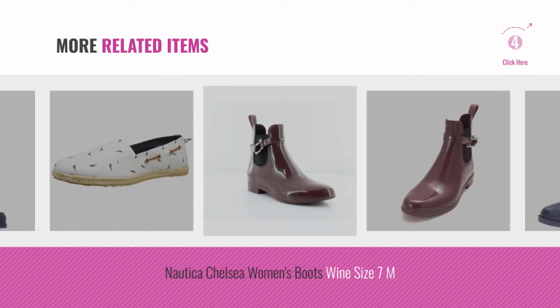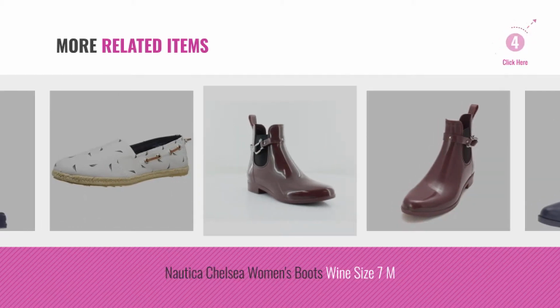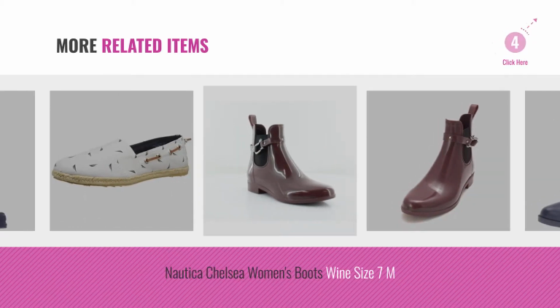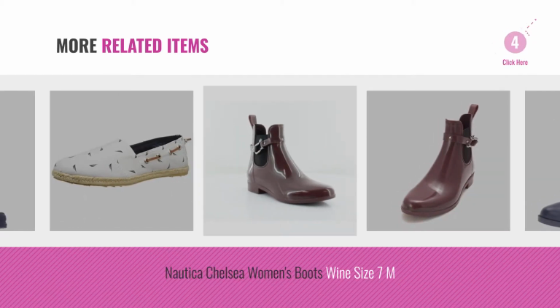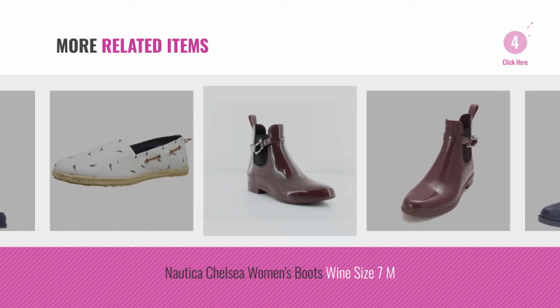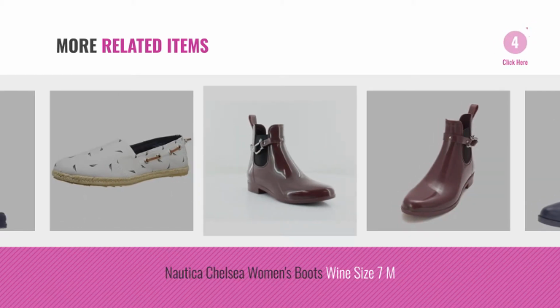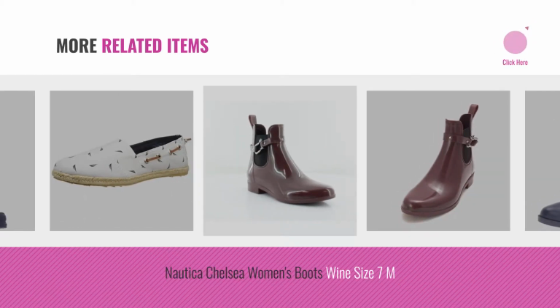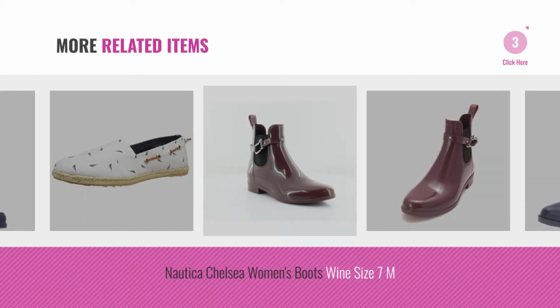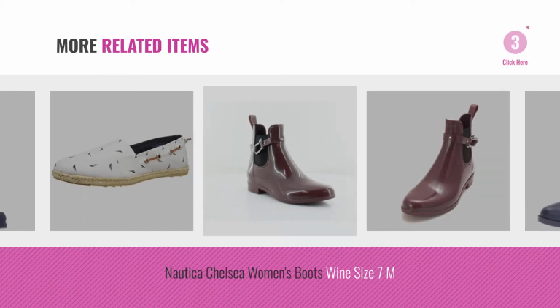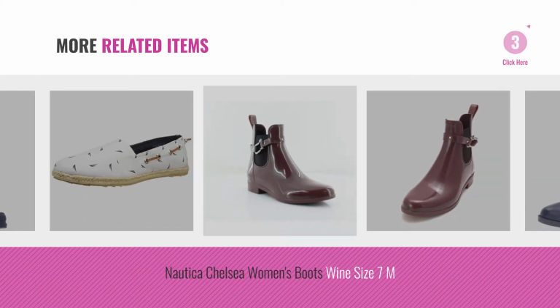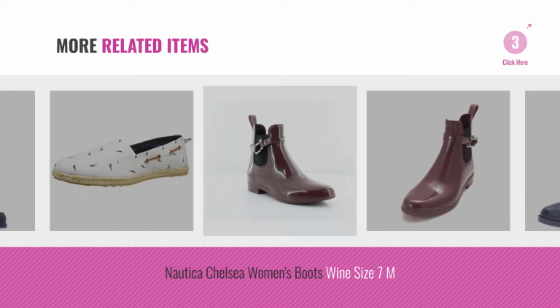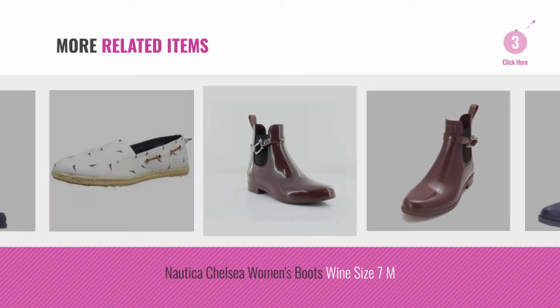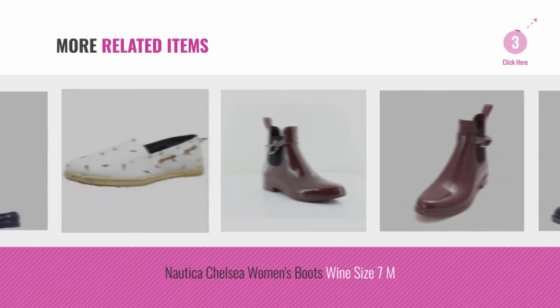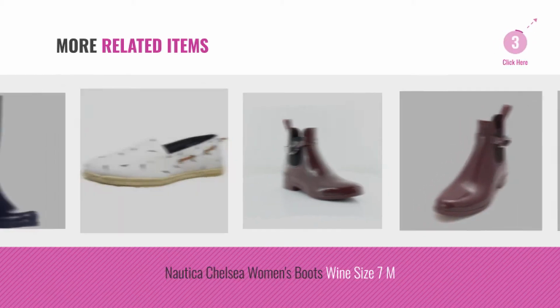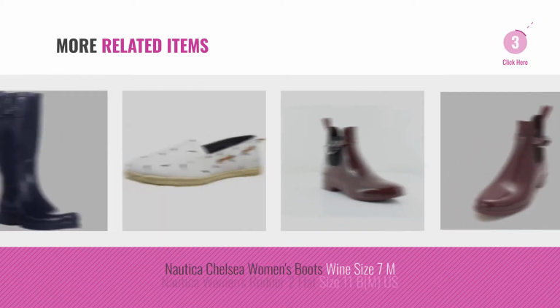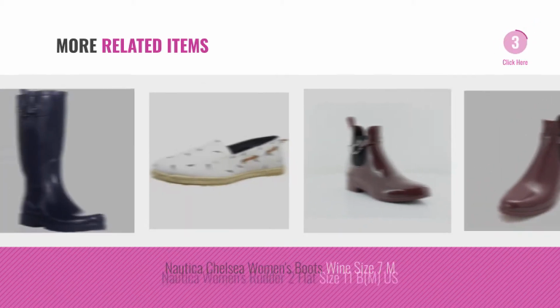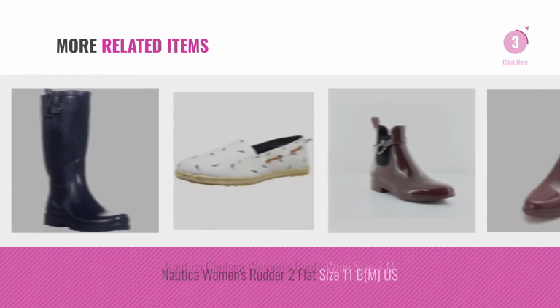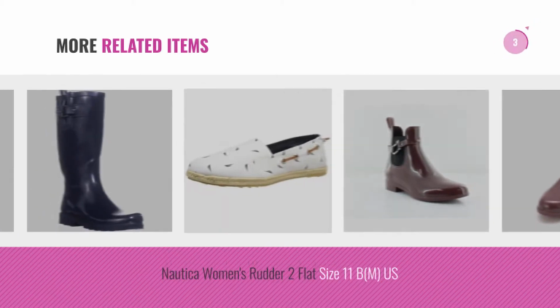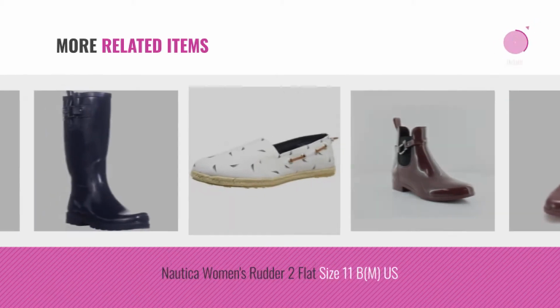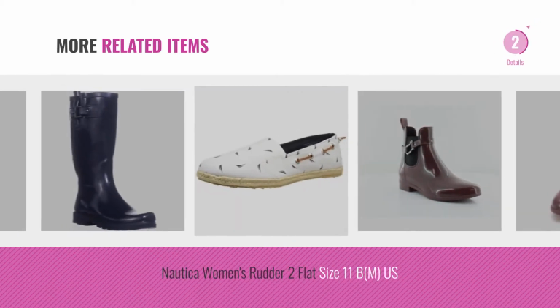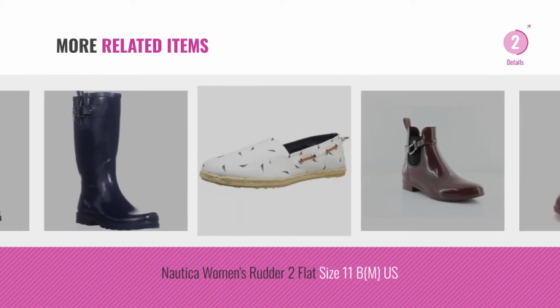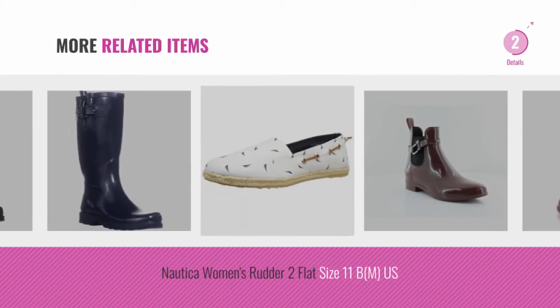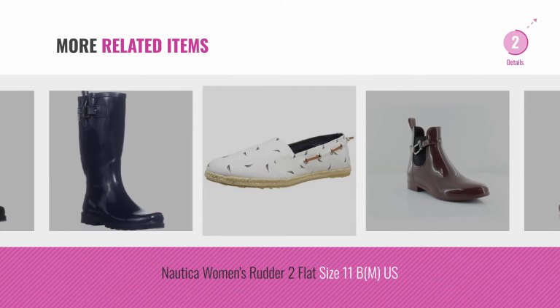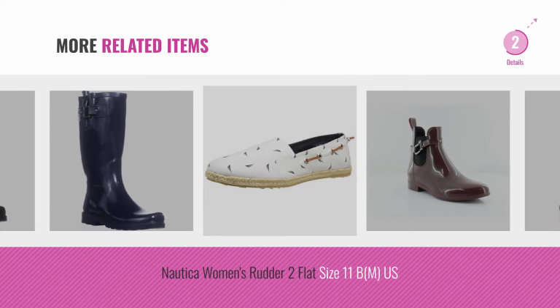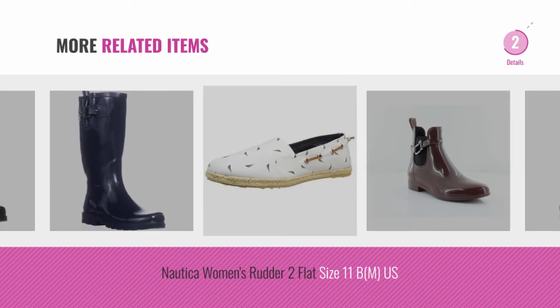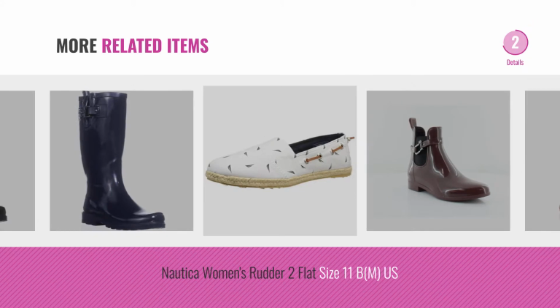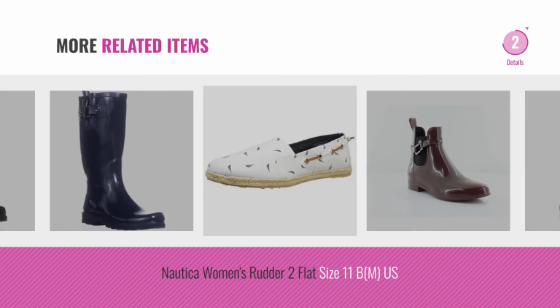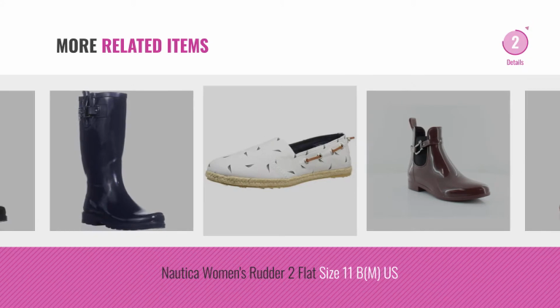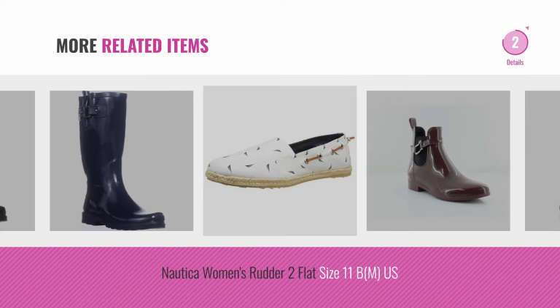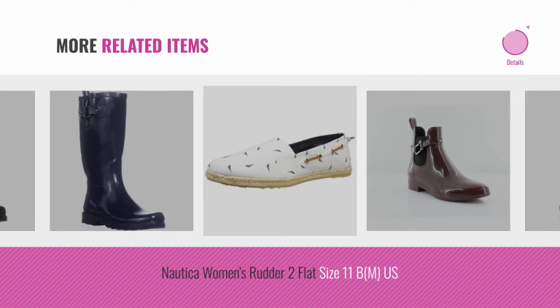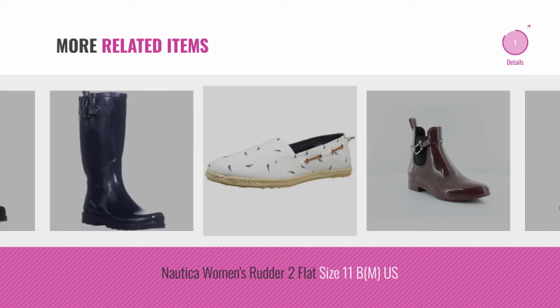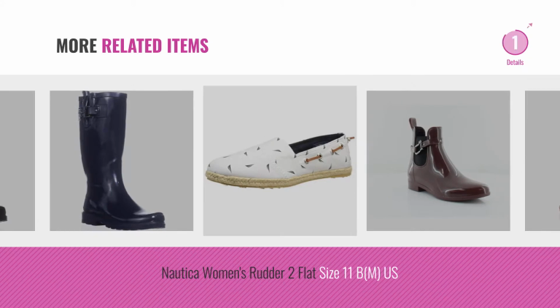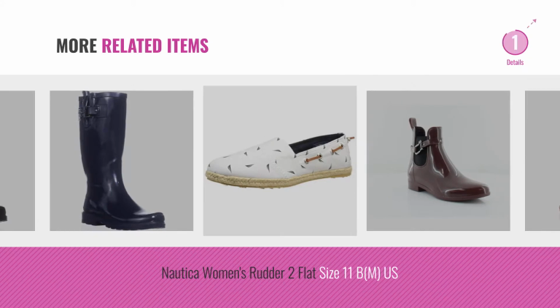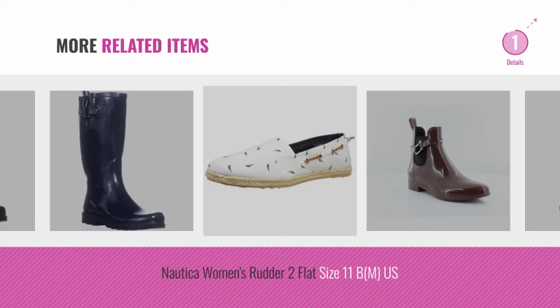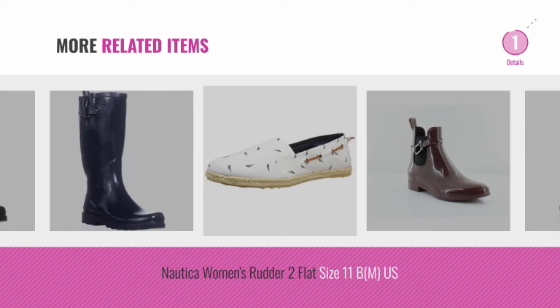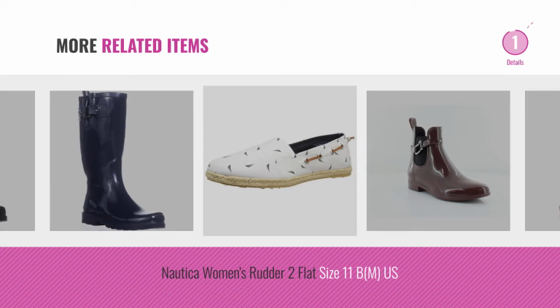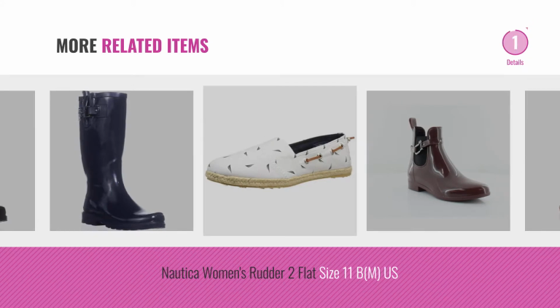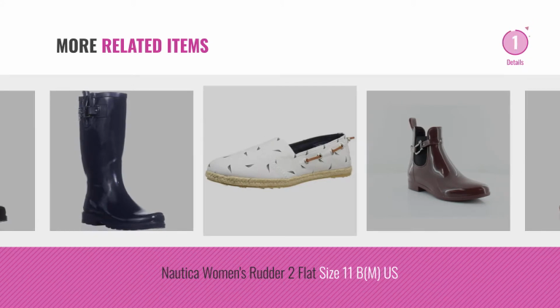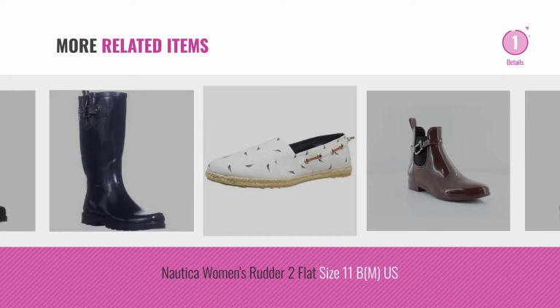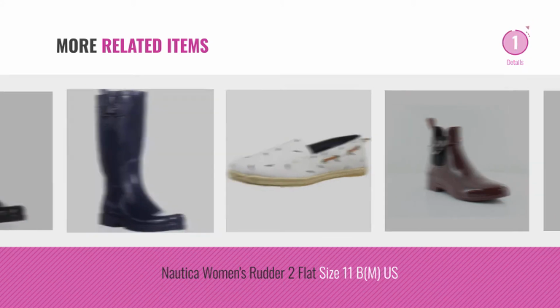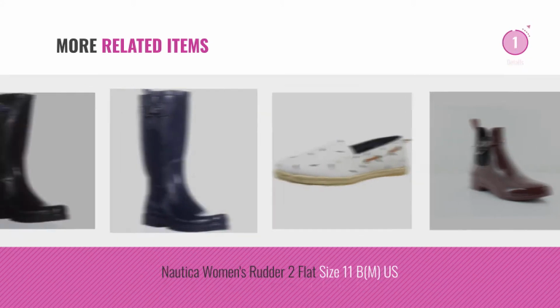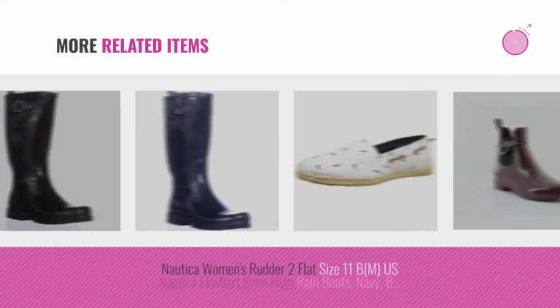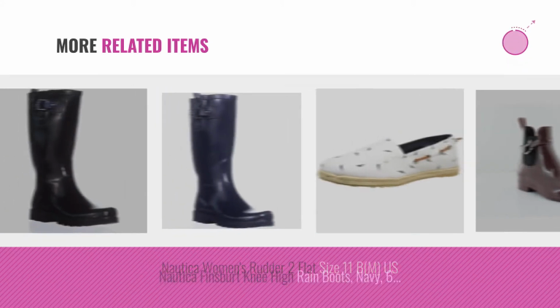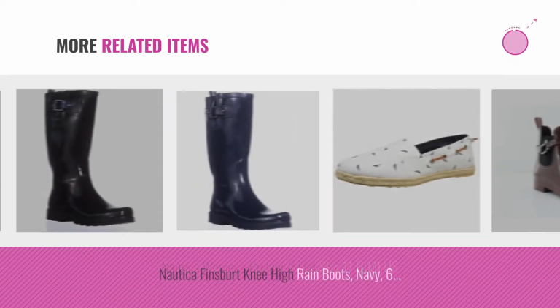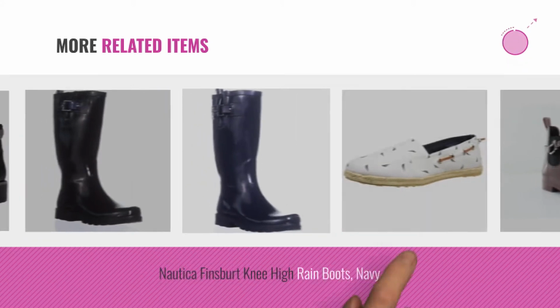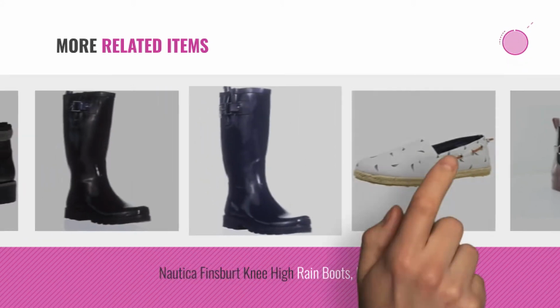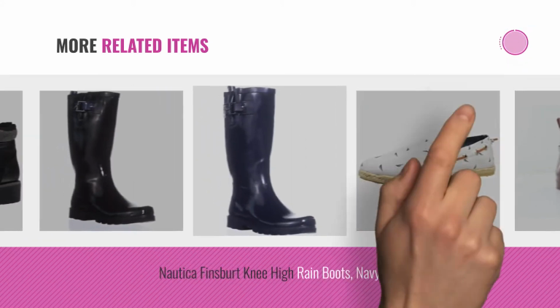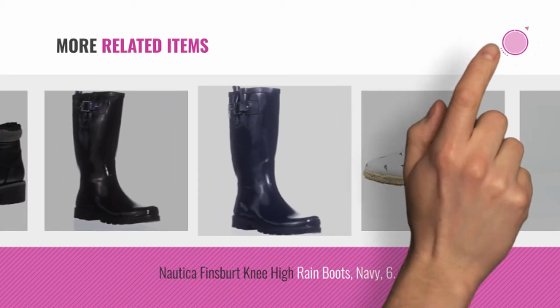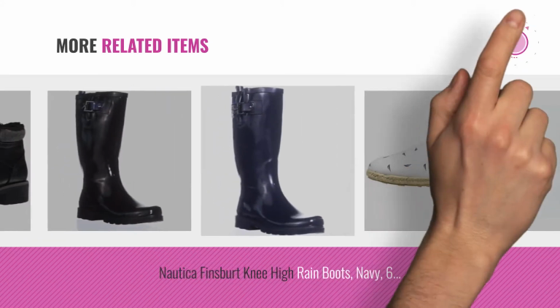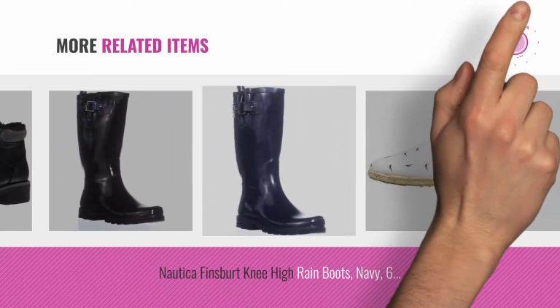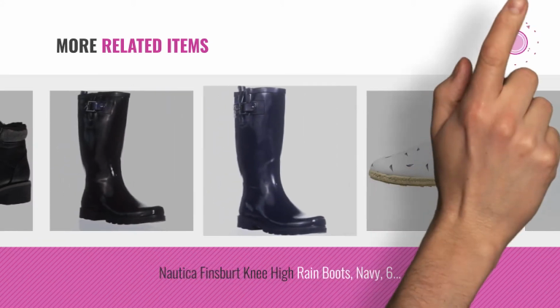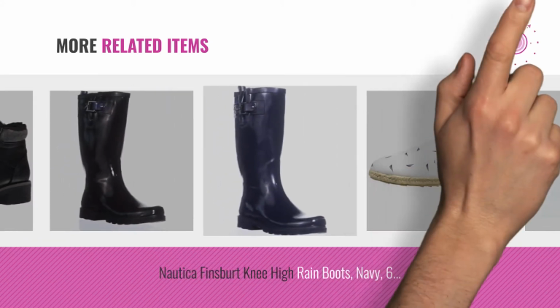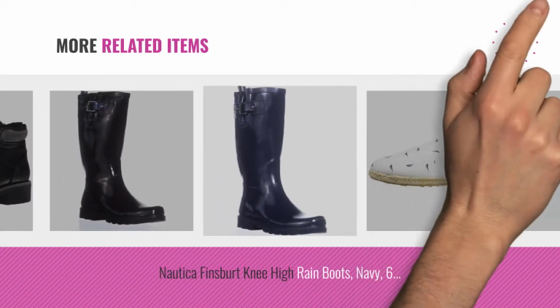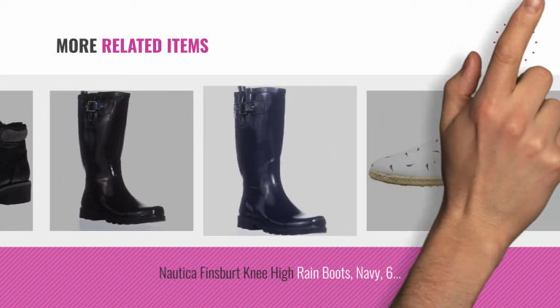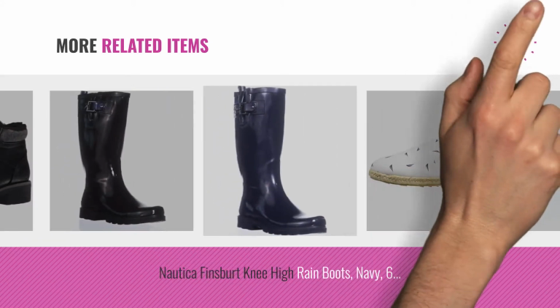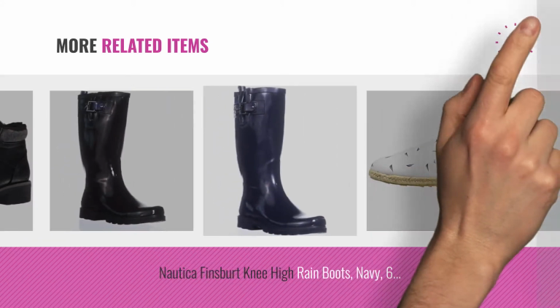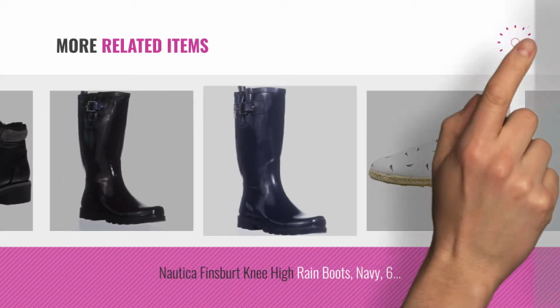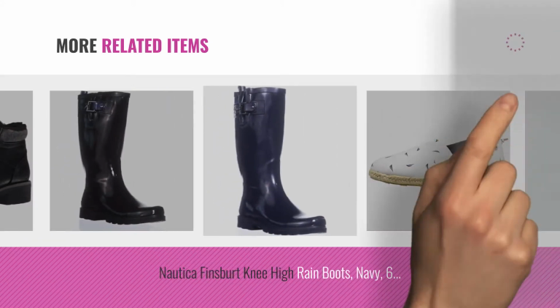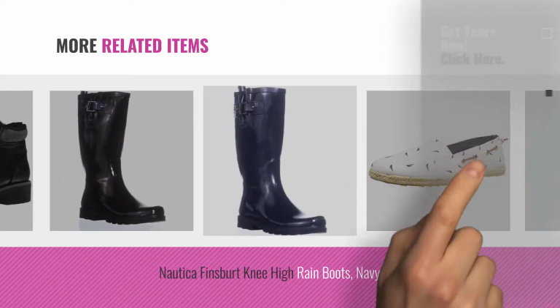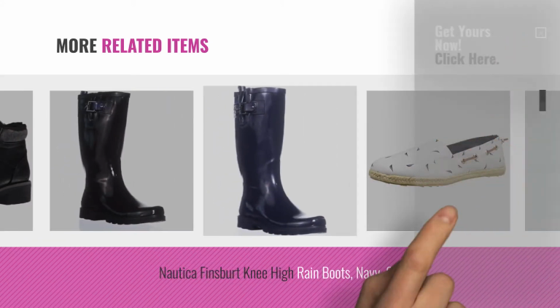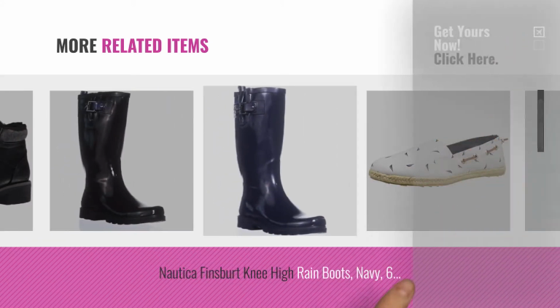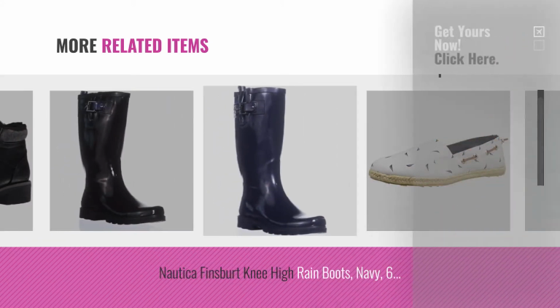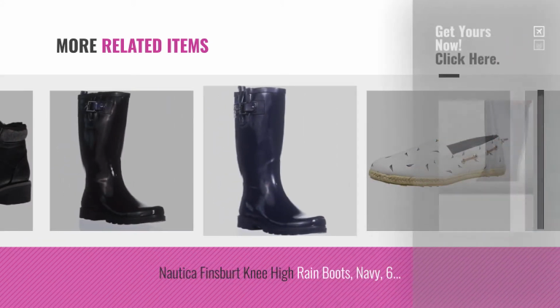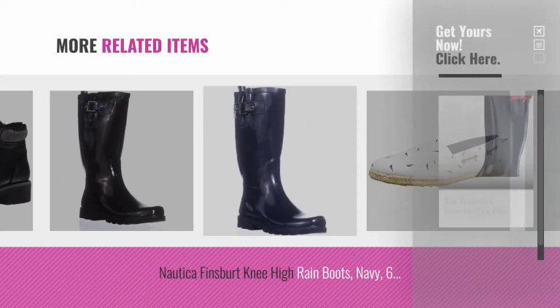Also by Nautica. For more great related products, full details and online deals, just click the circle.